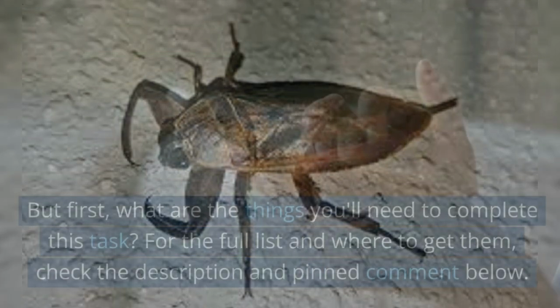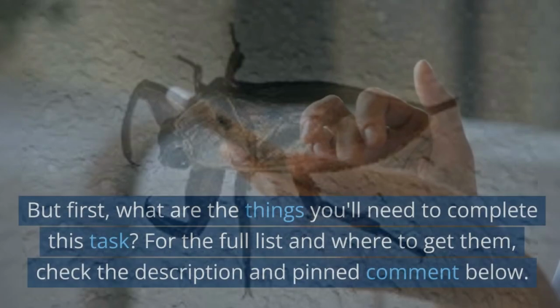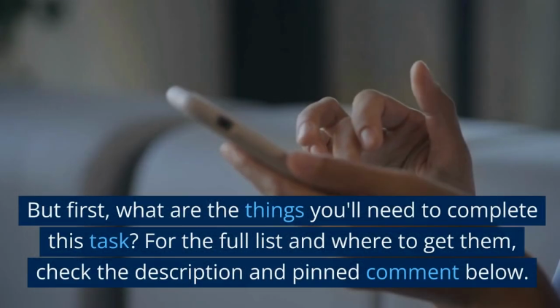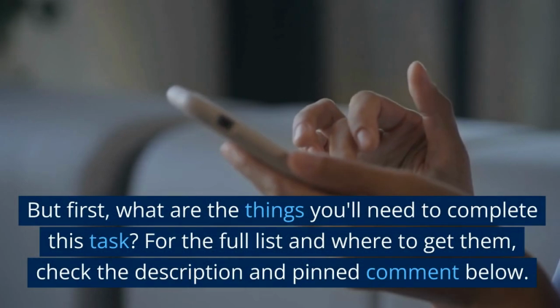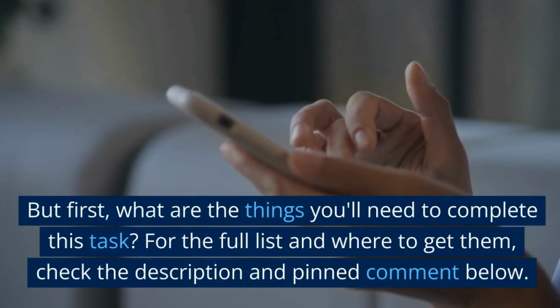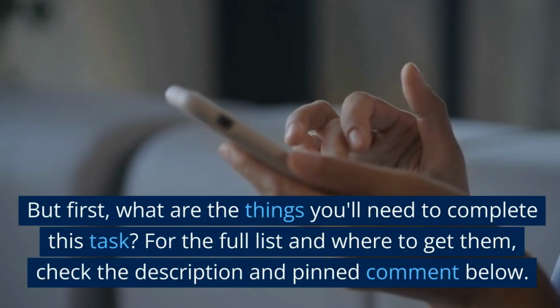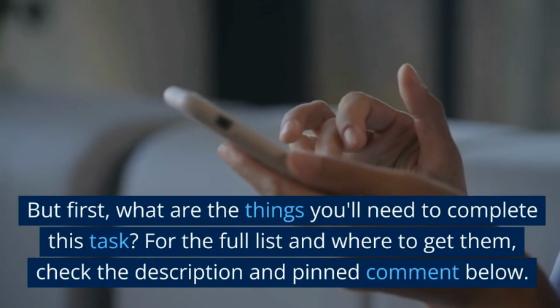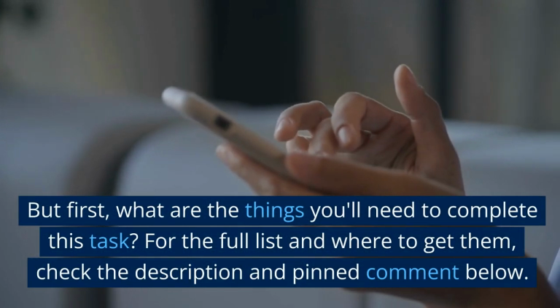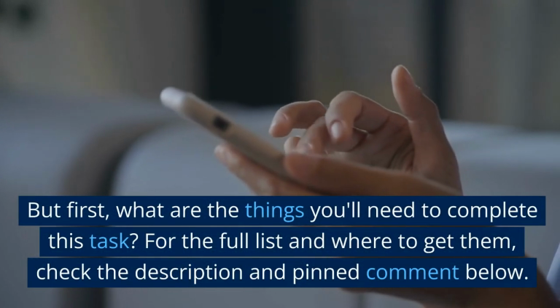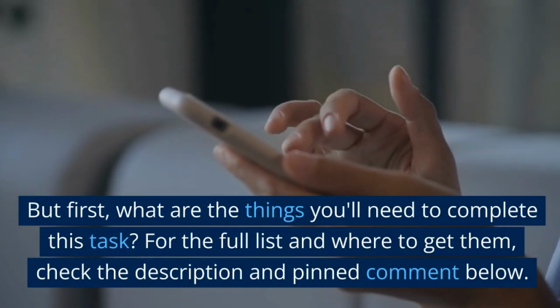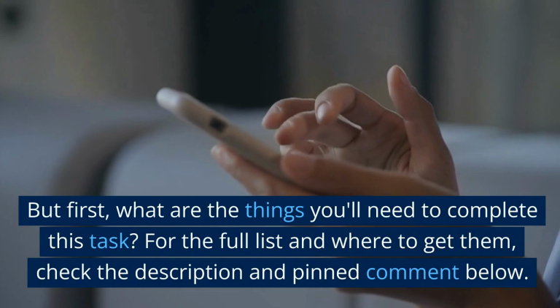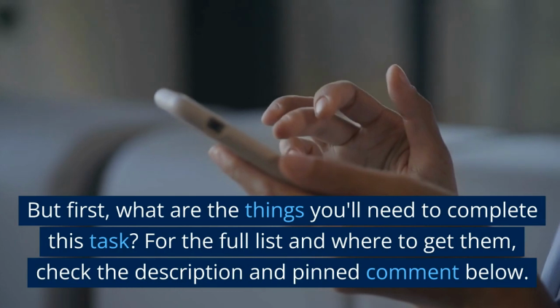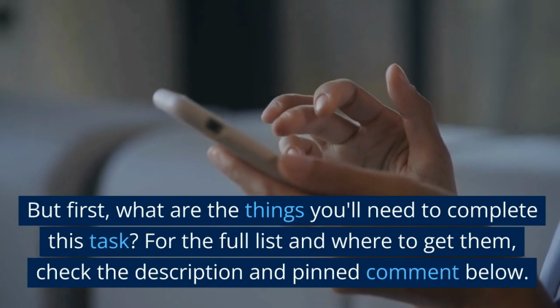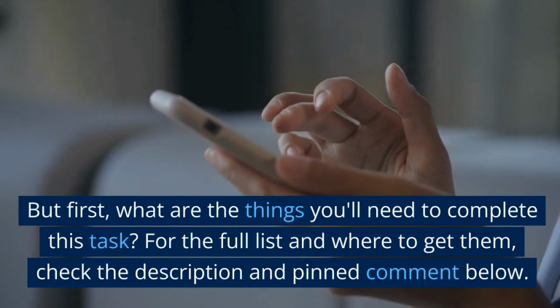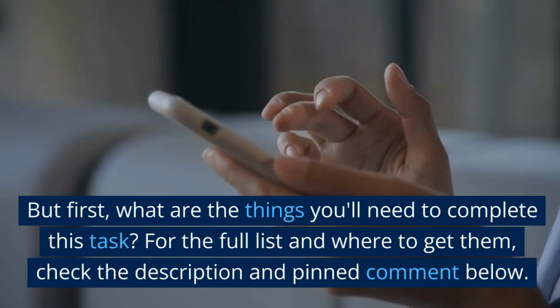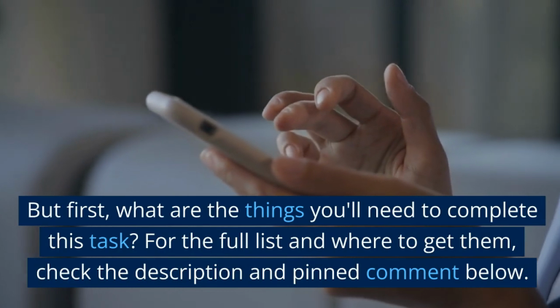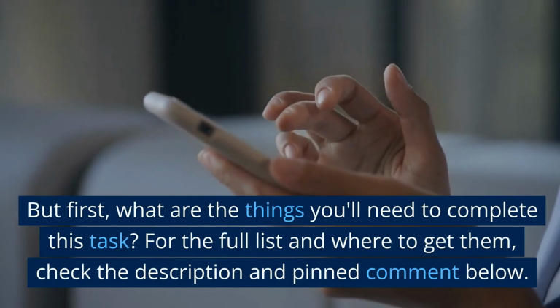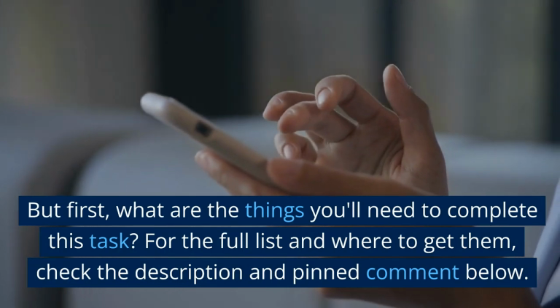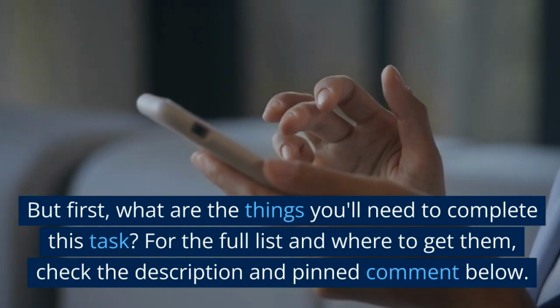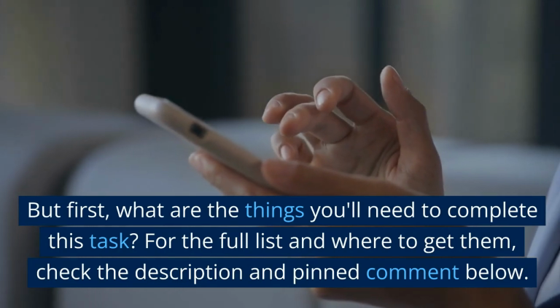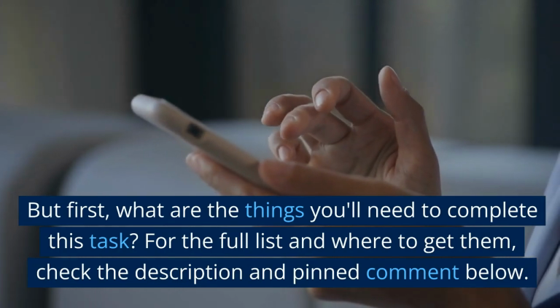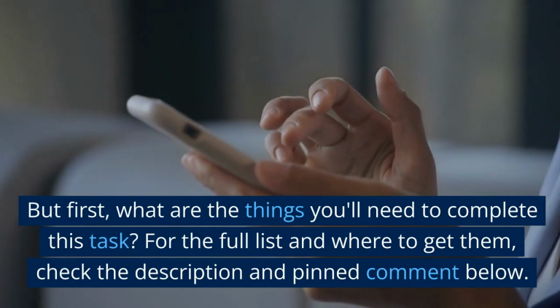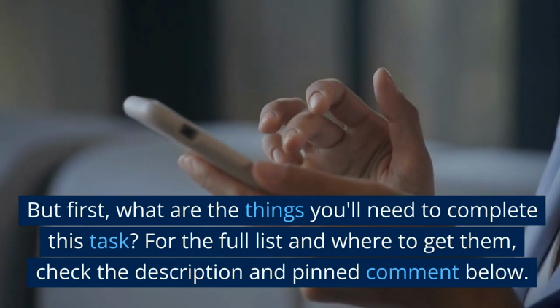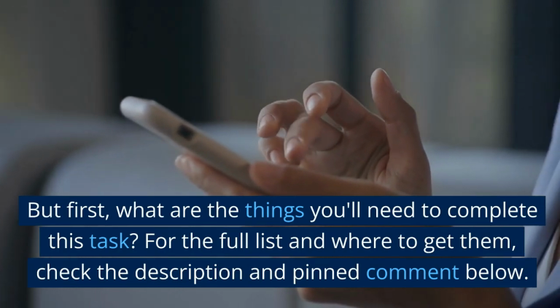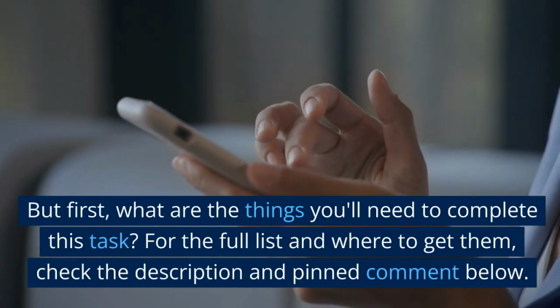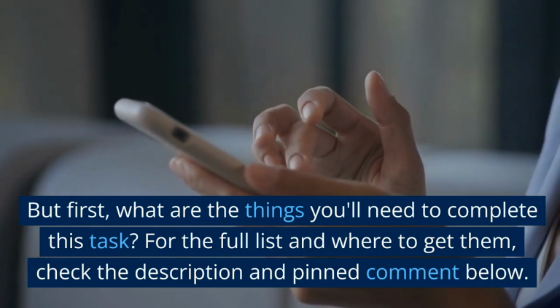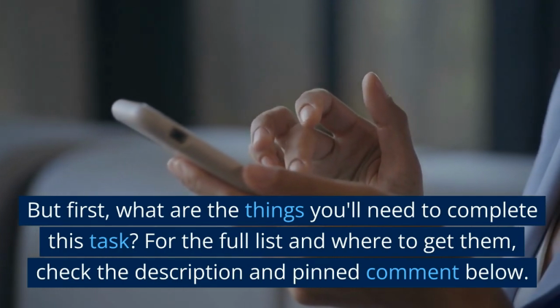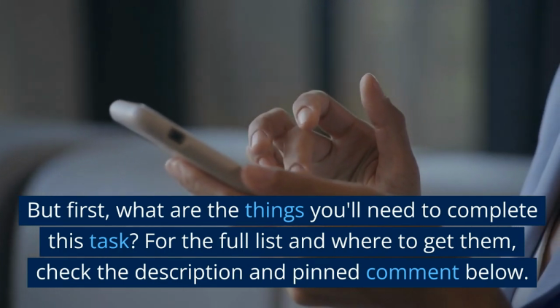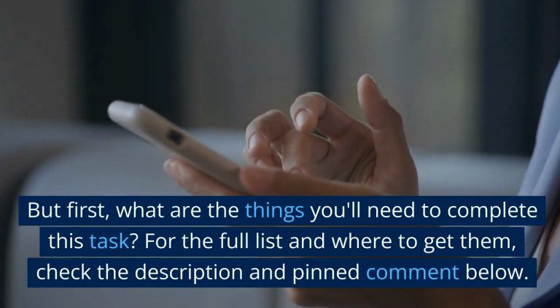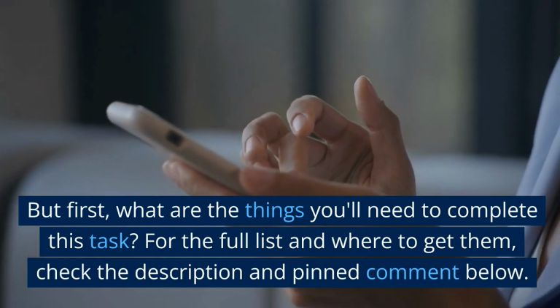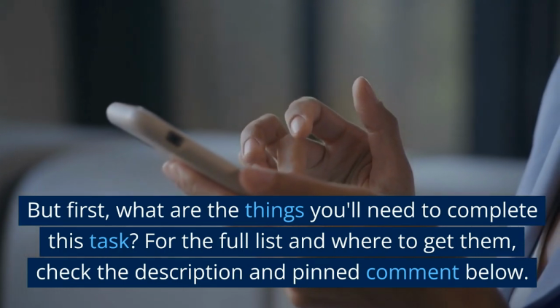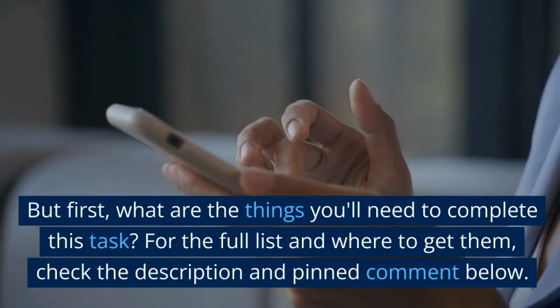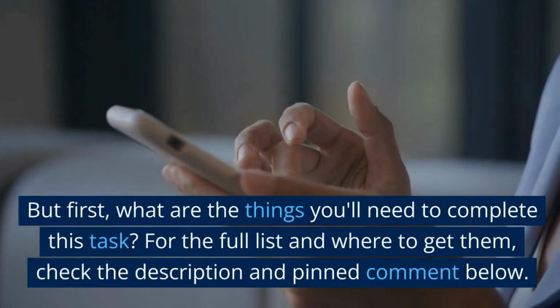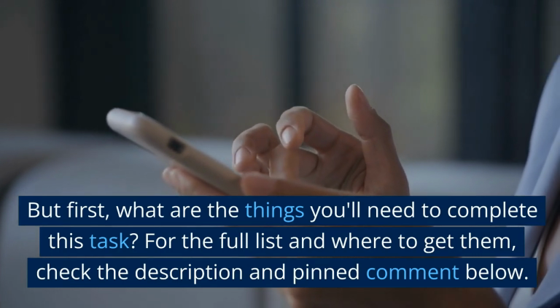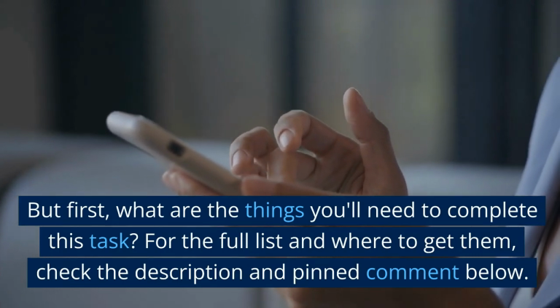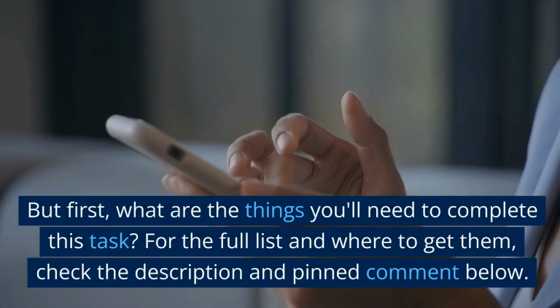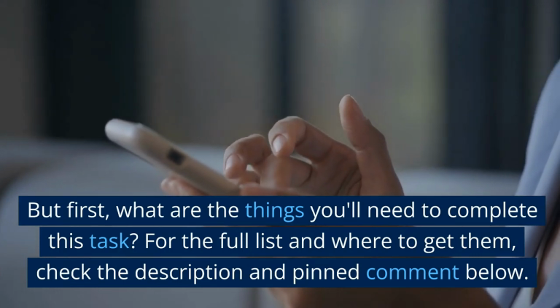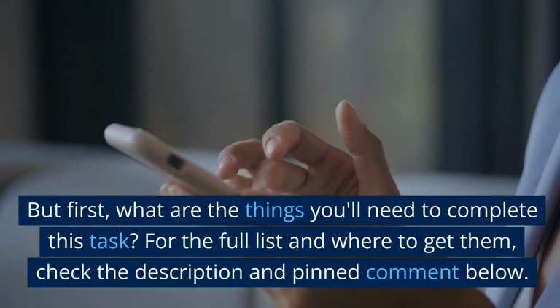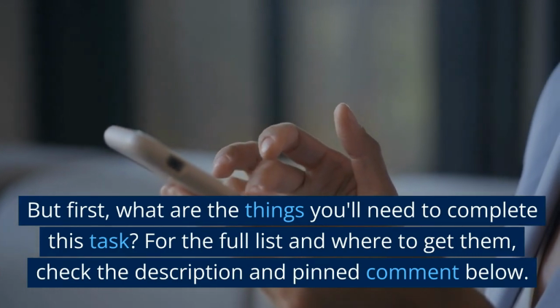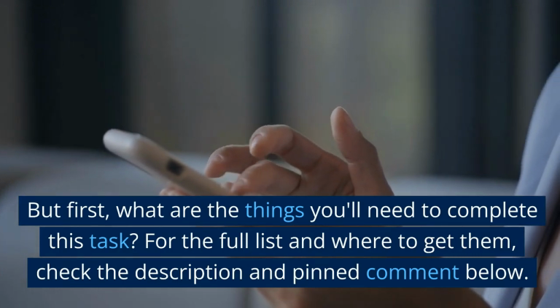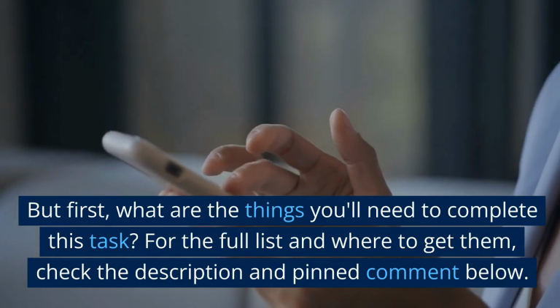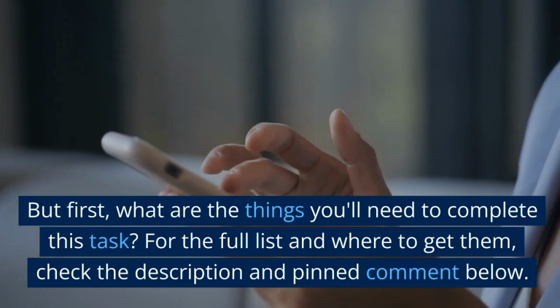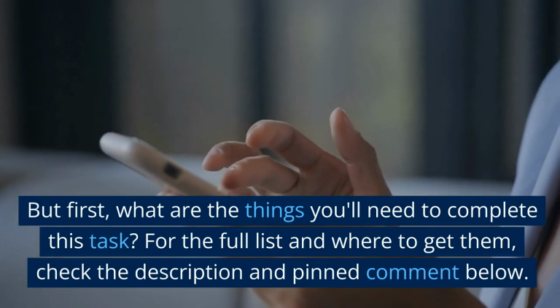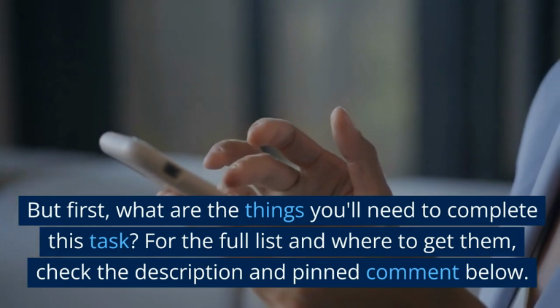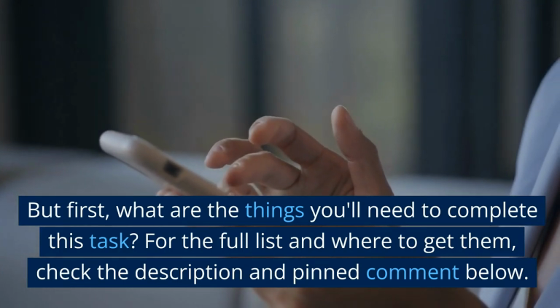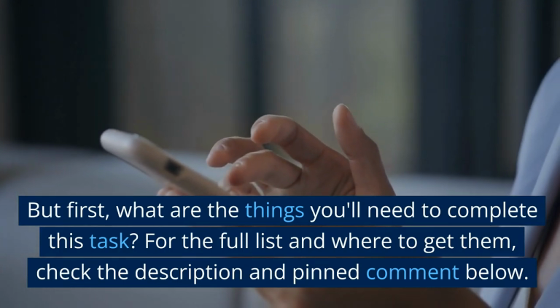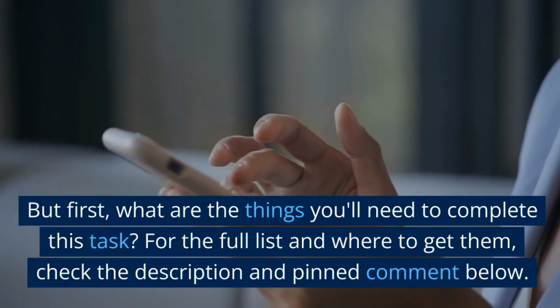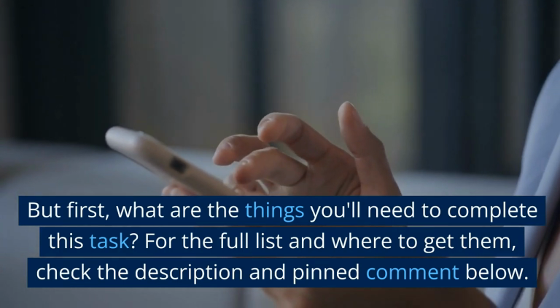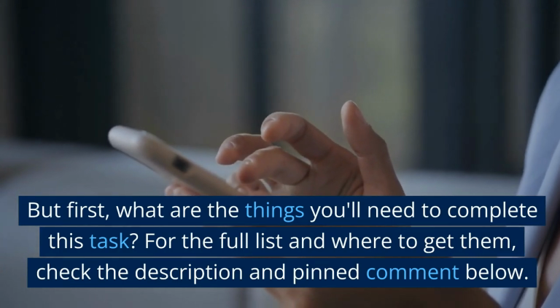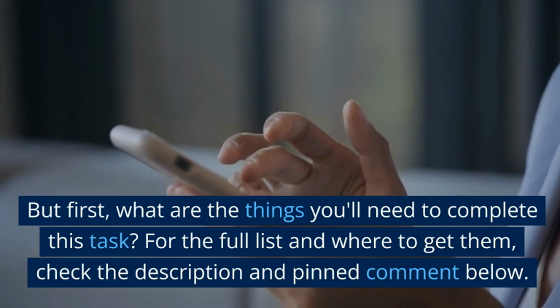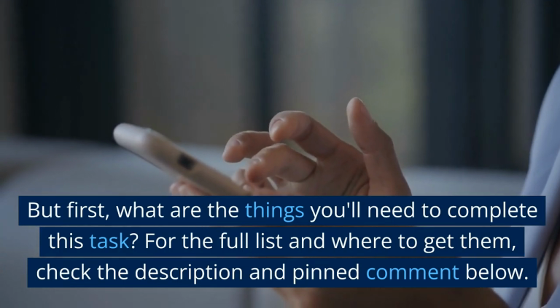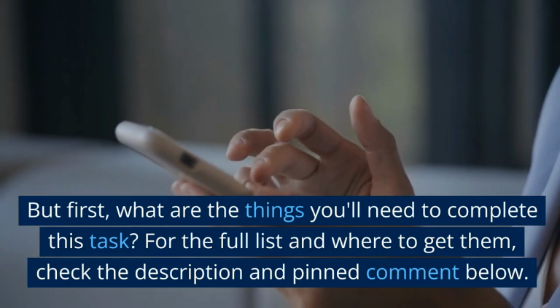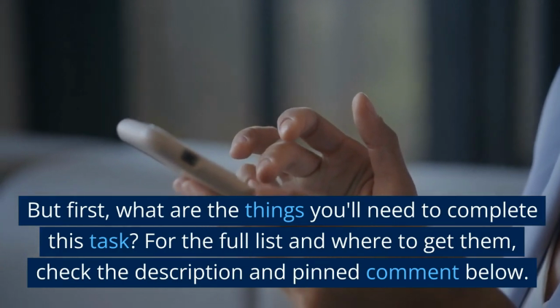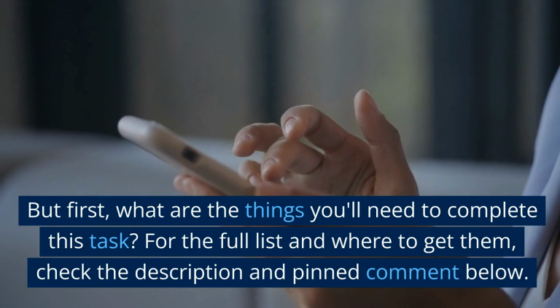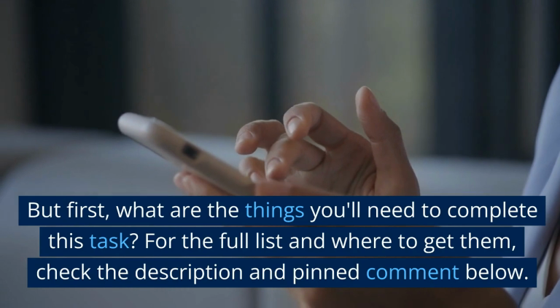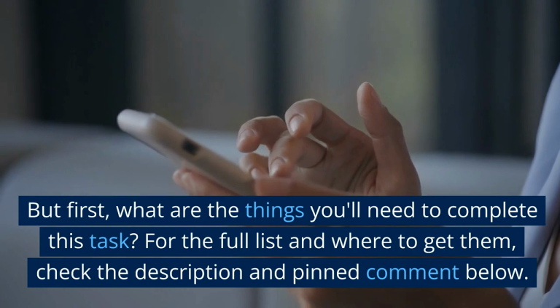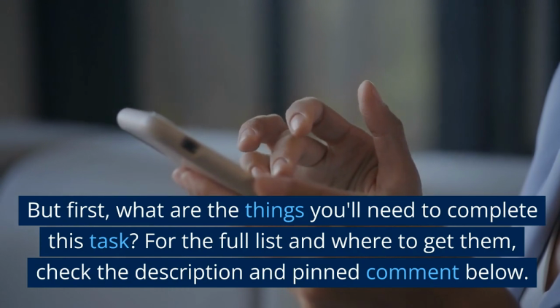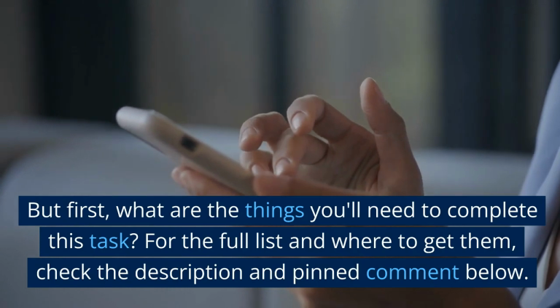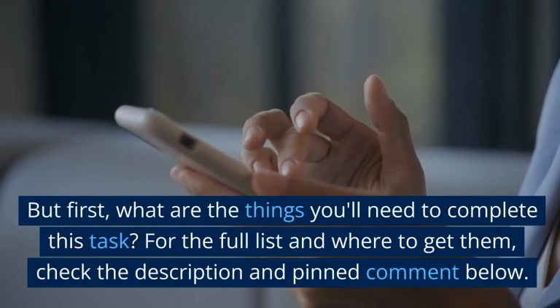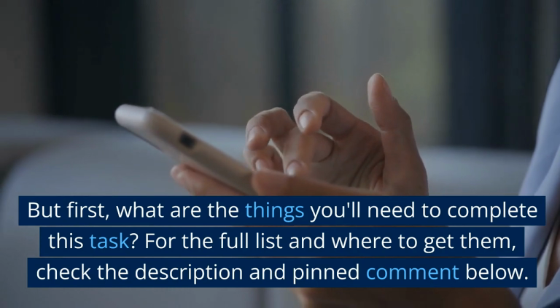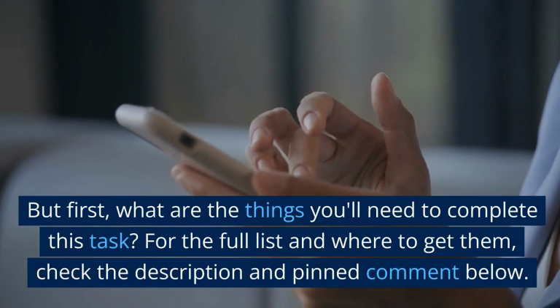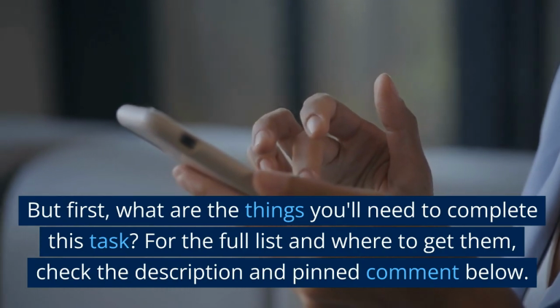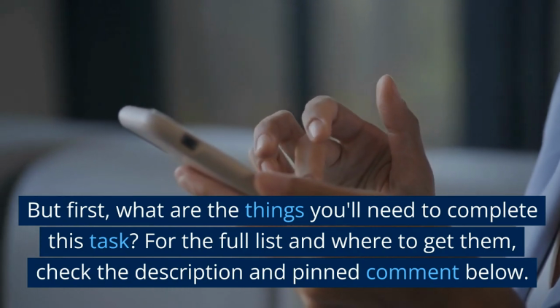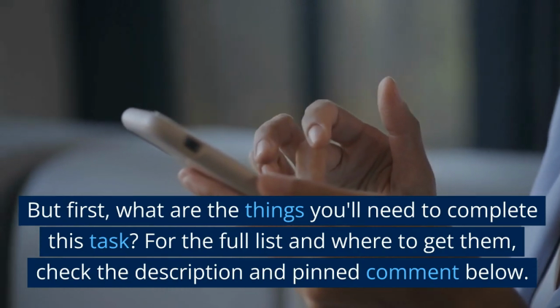But first, what are the things you'll need to complete this task? For the full list and where to get them, check the description and pinned comment below.